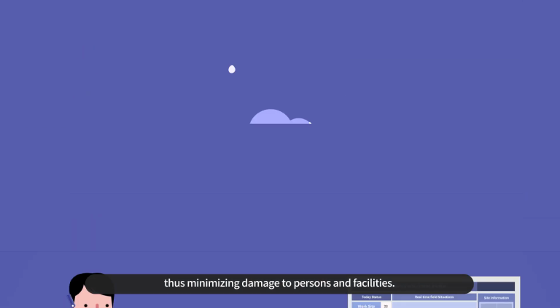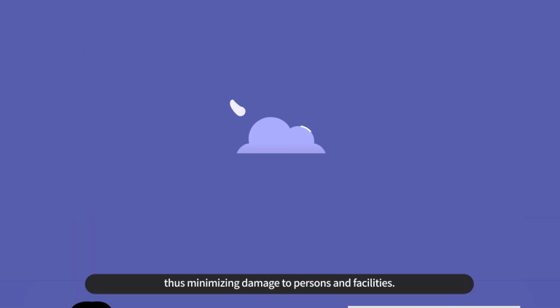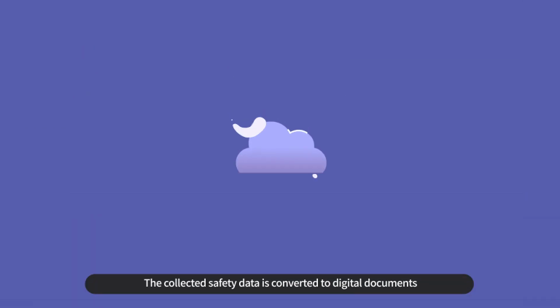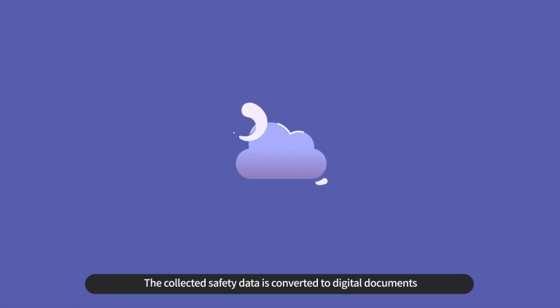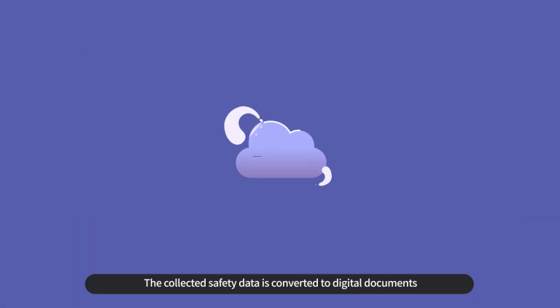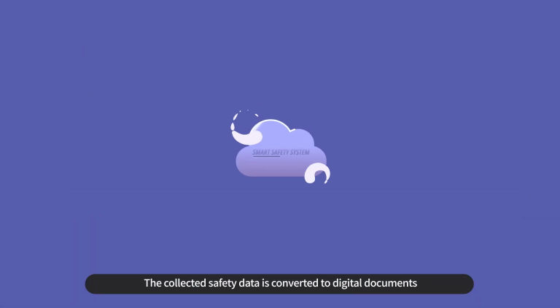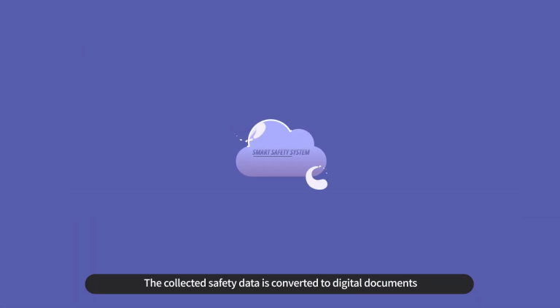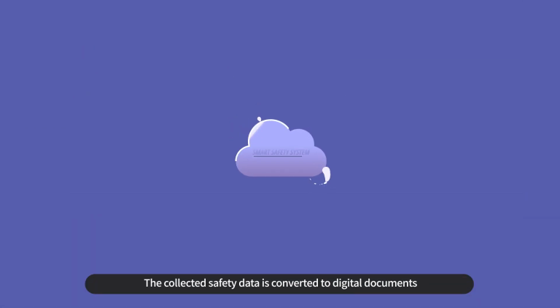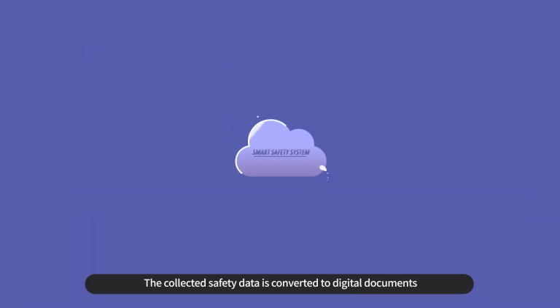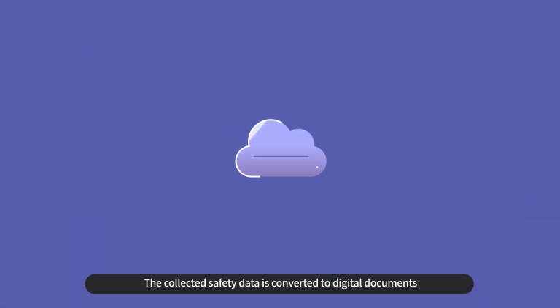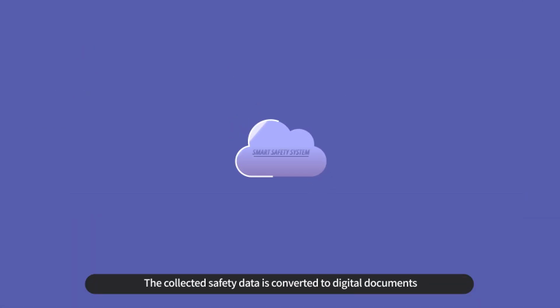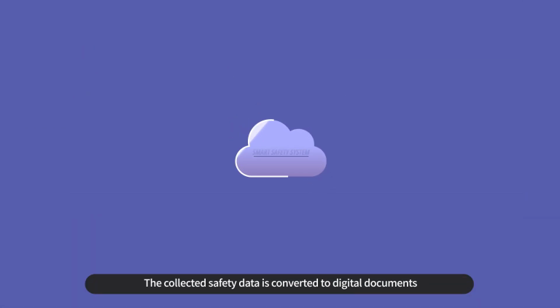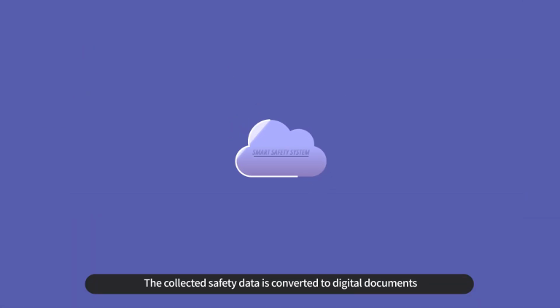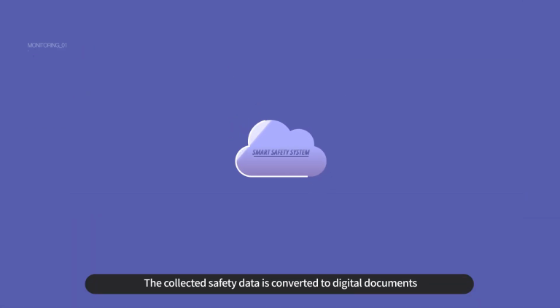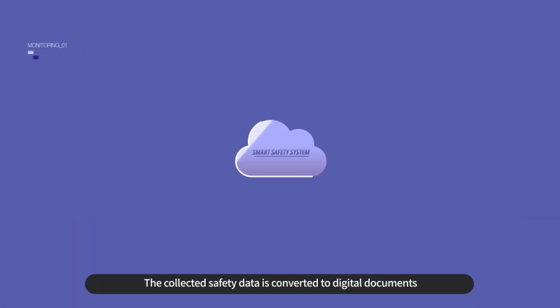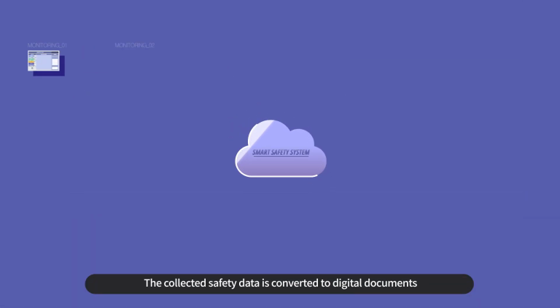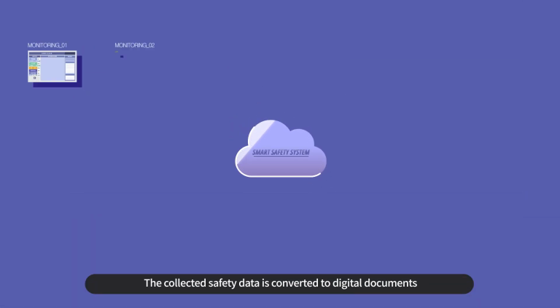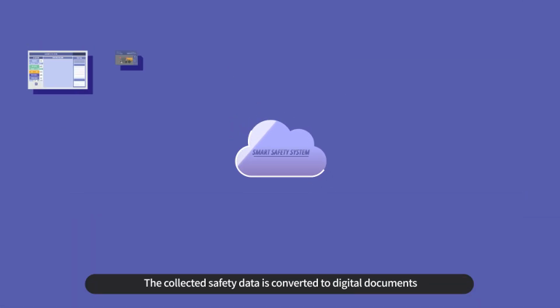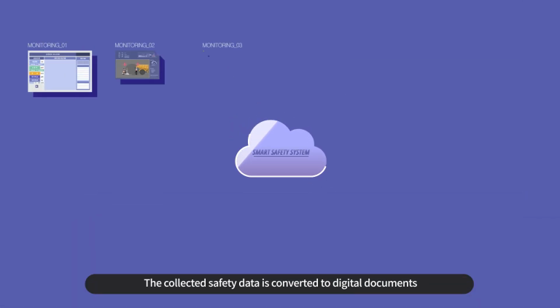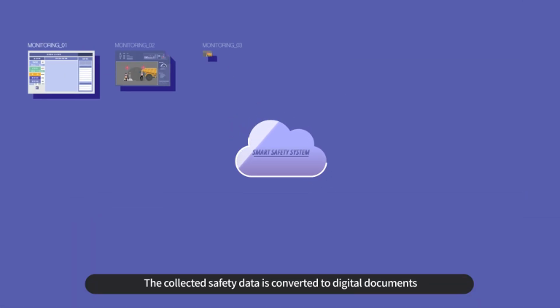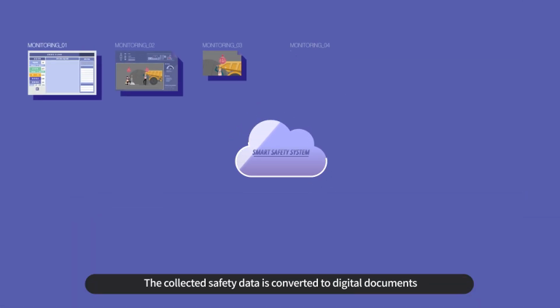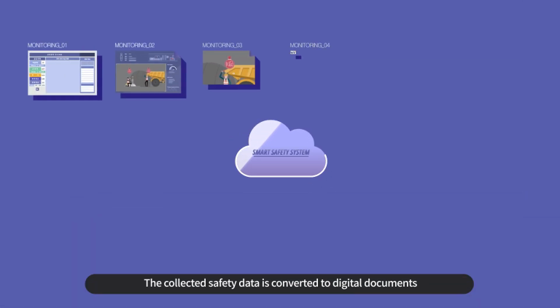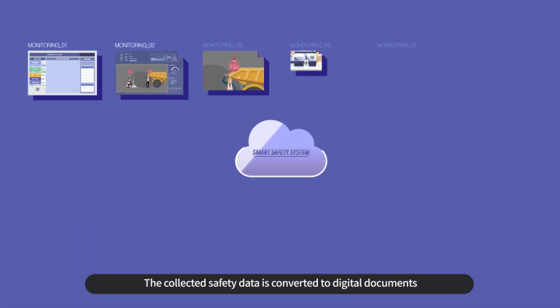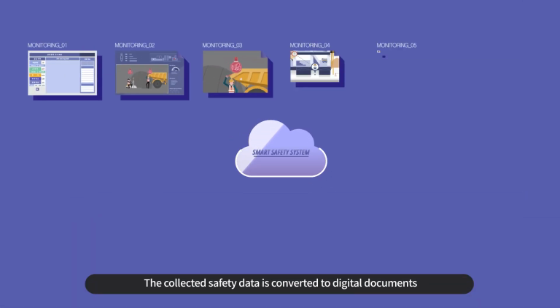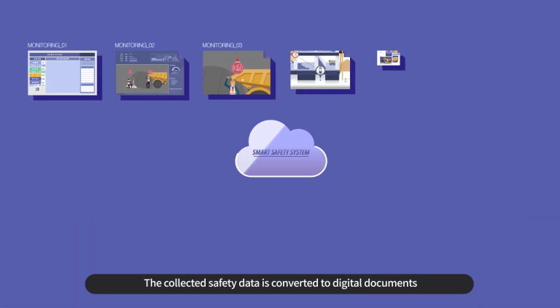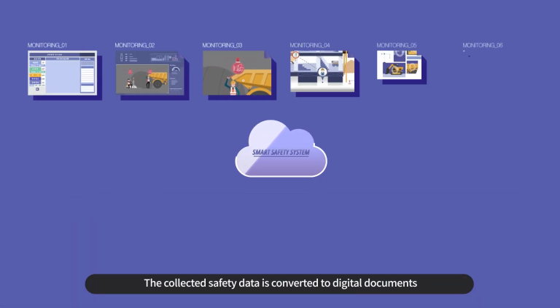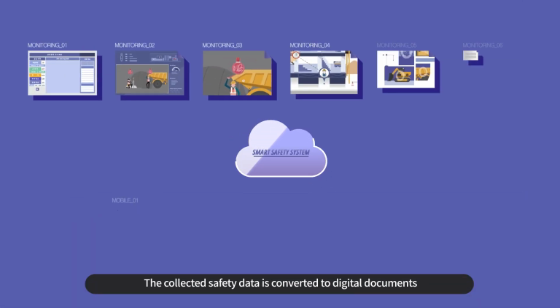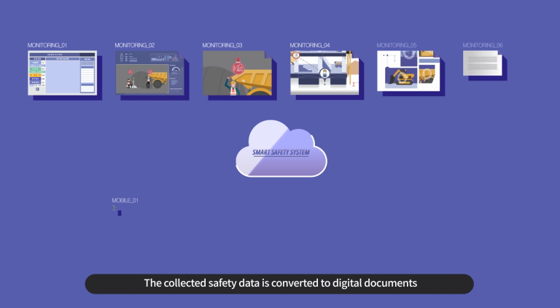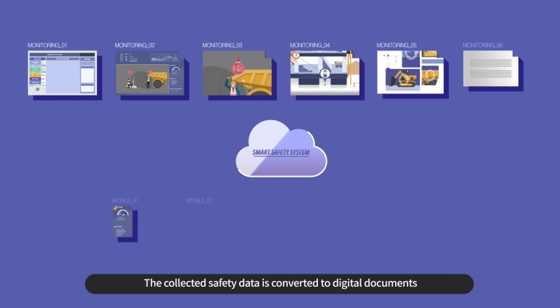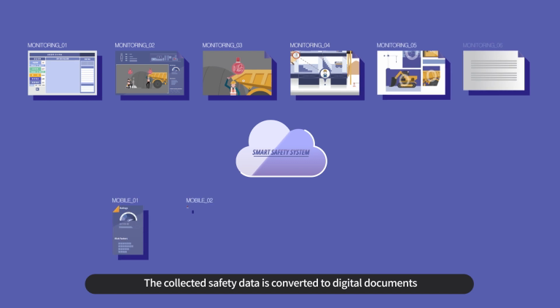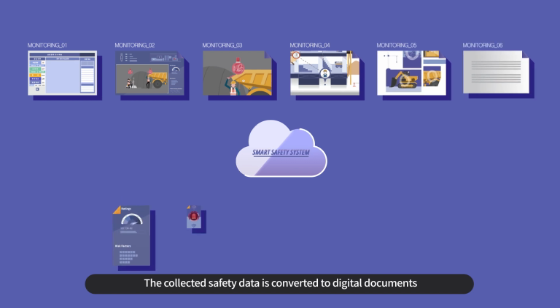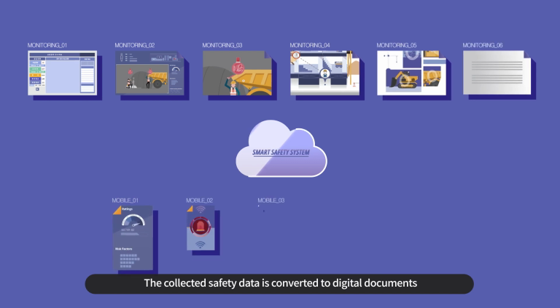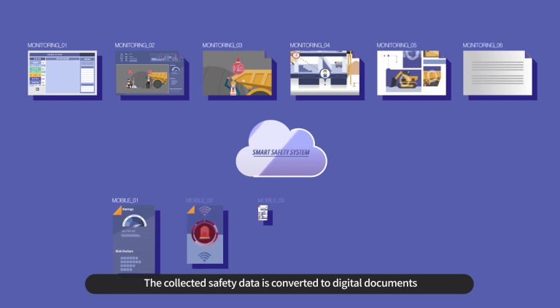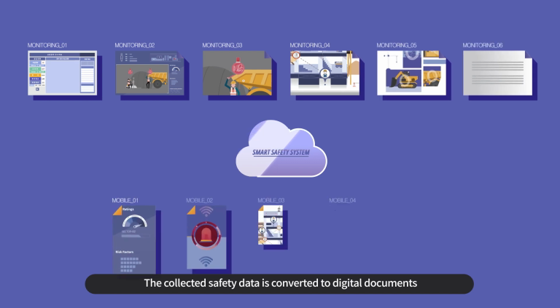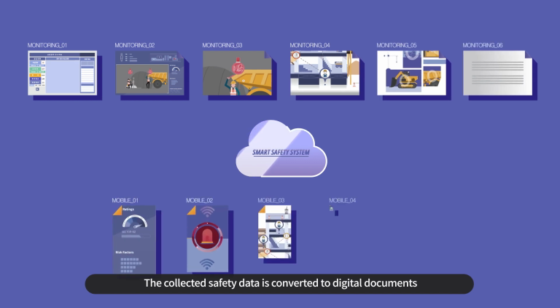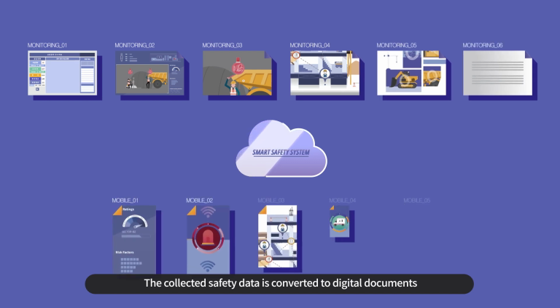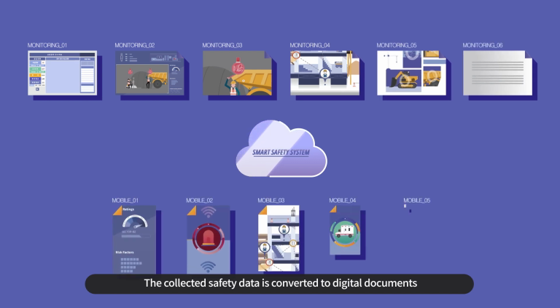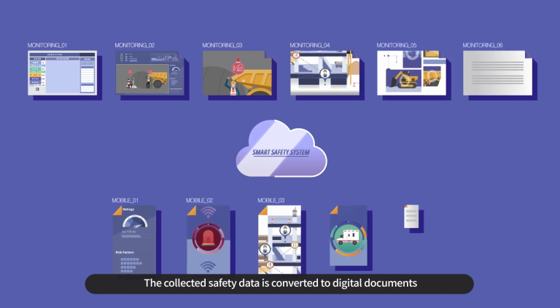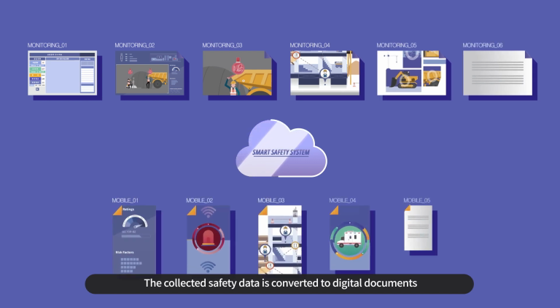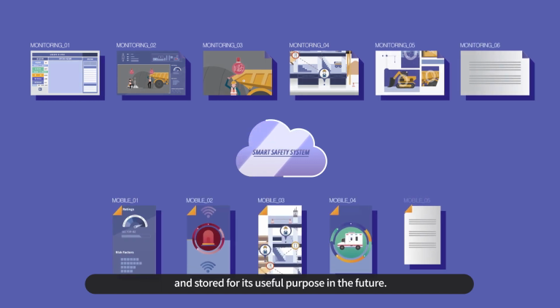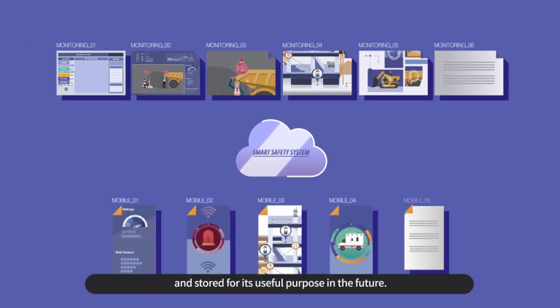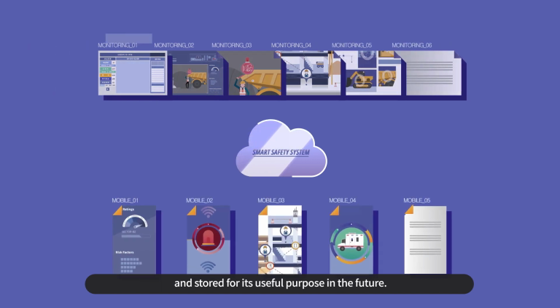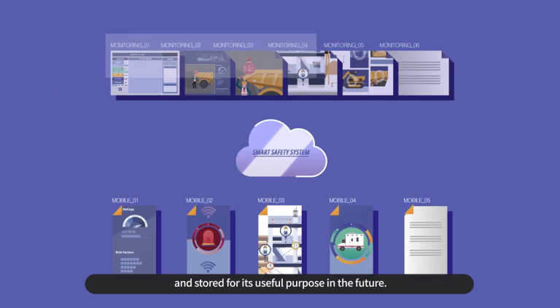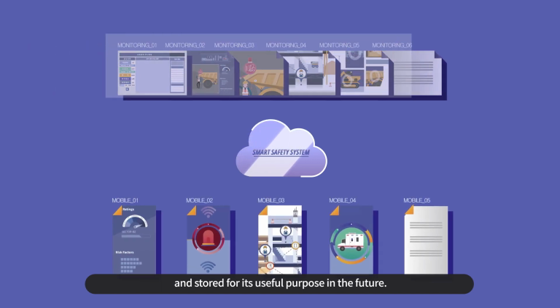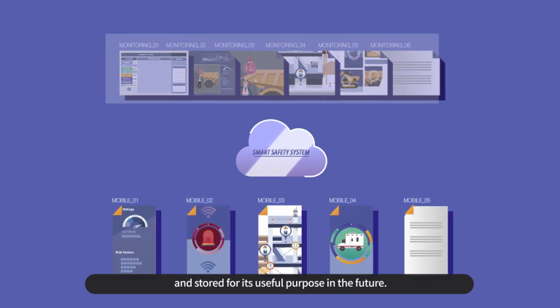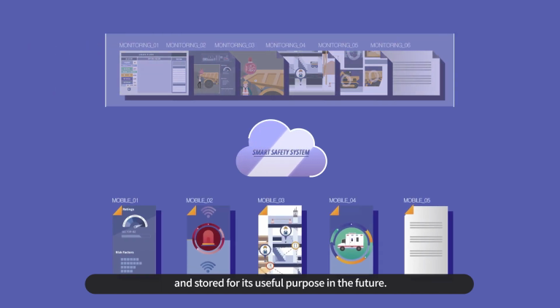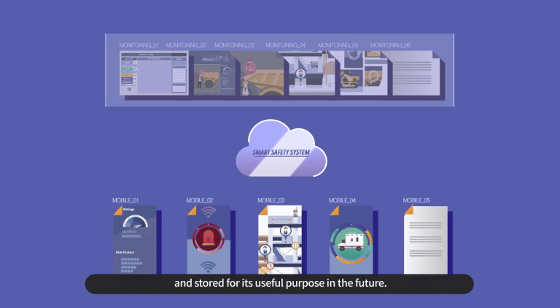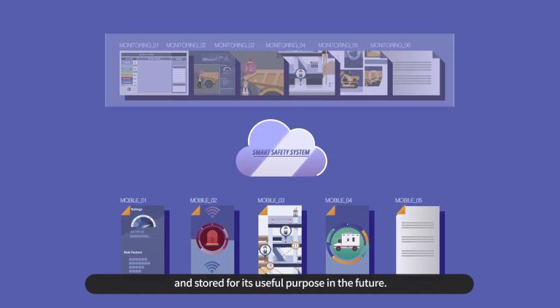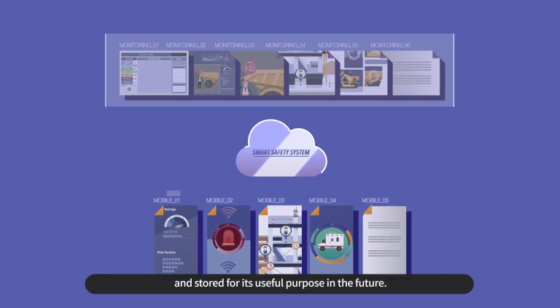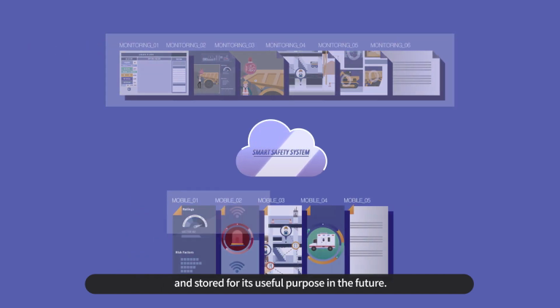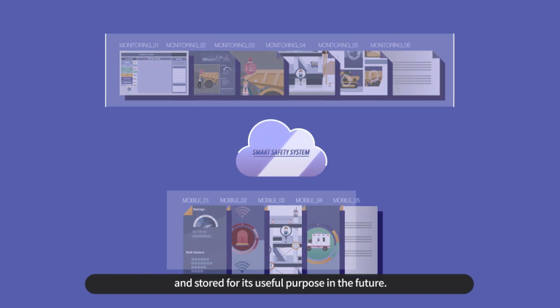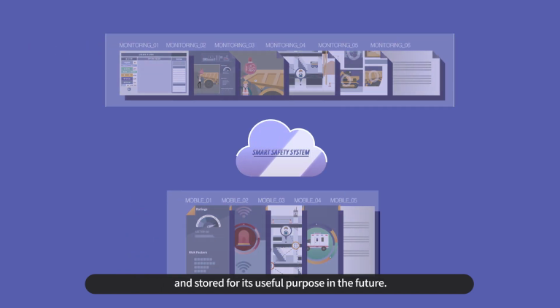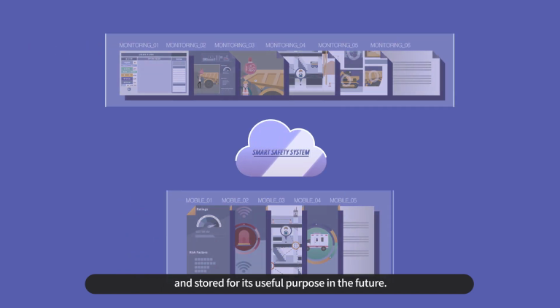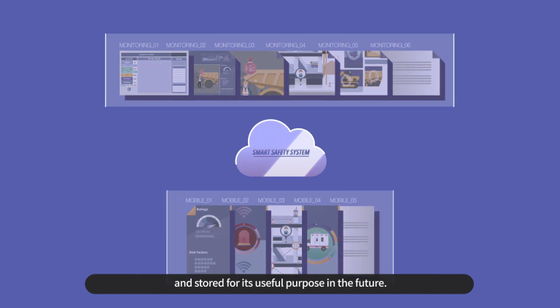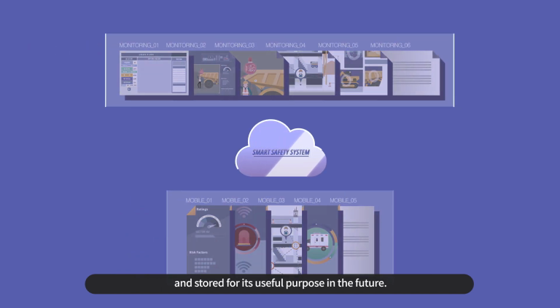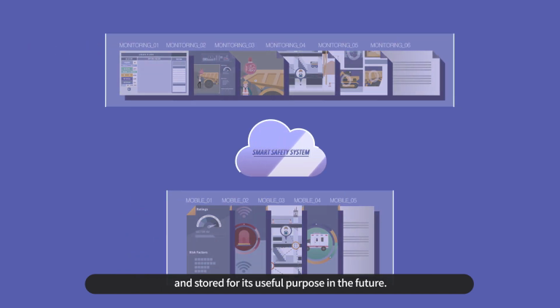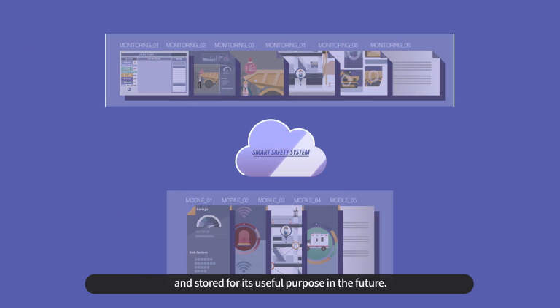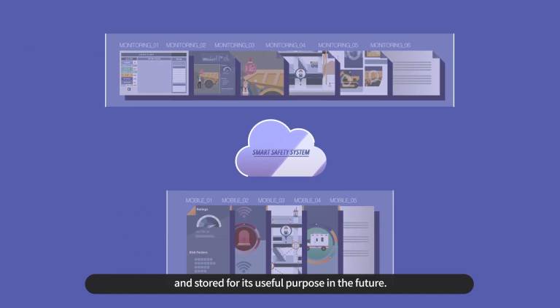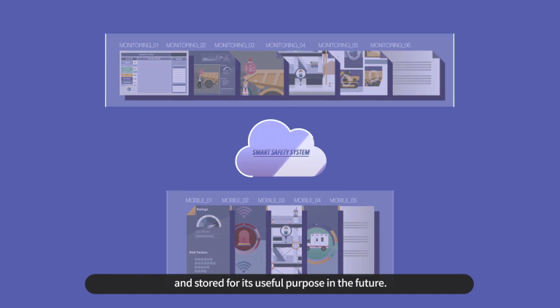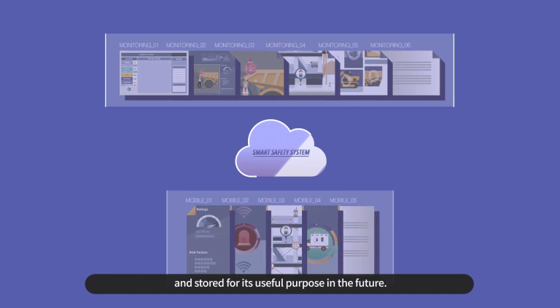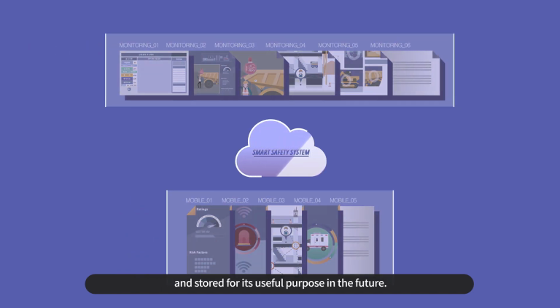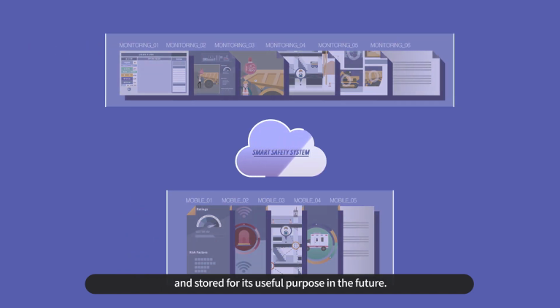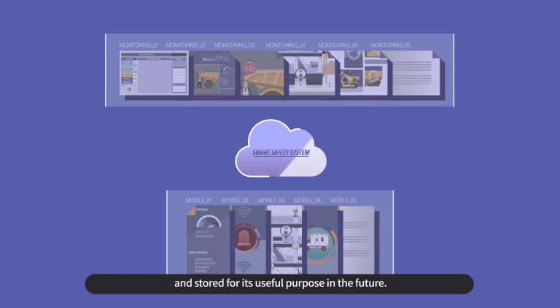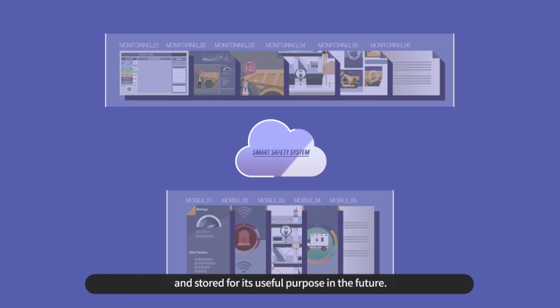The collected safety data is converted to digital documents and stored for its useful purpose in the future.